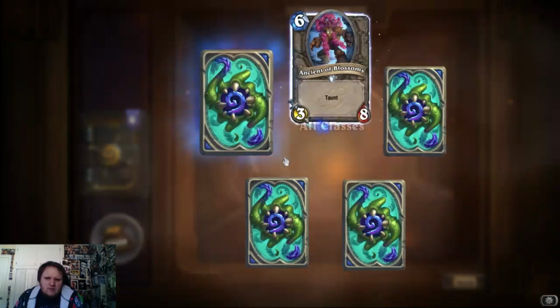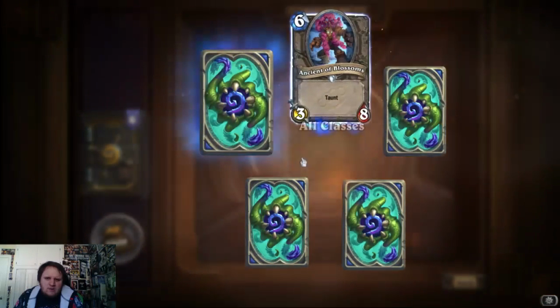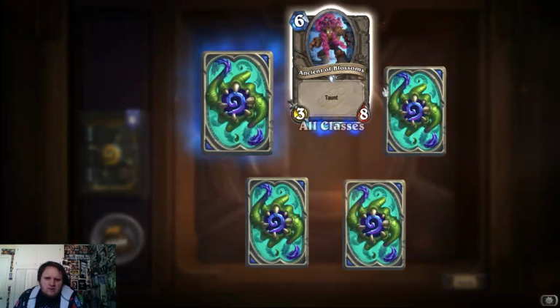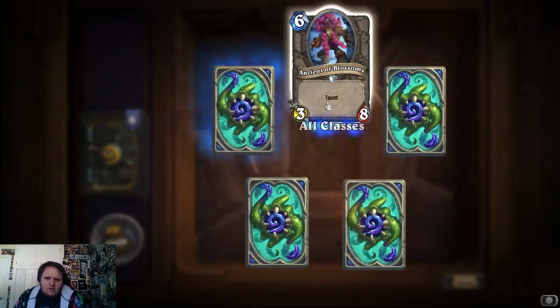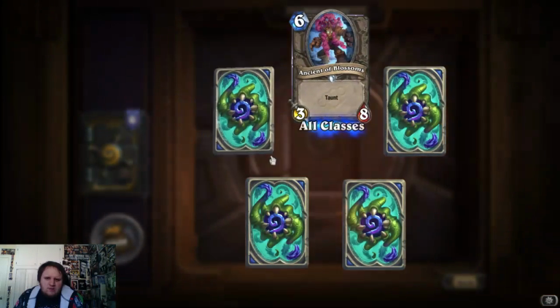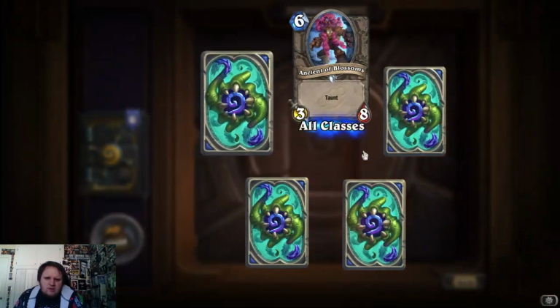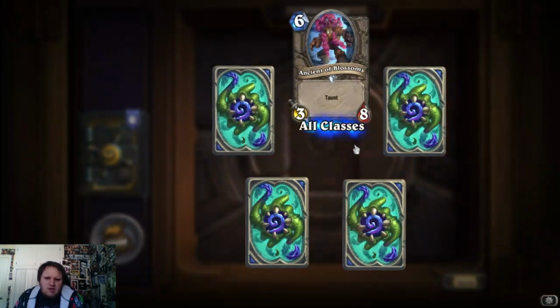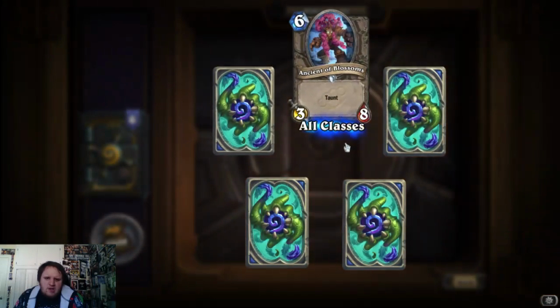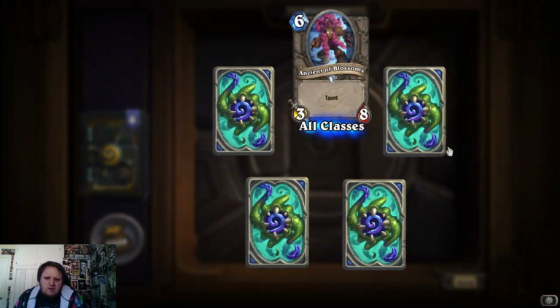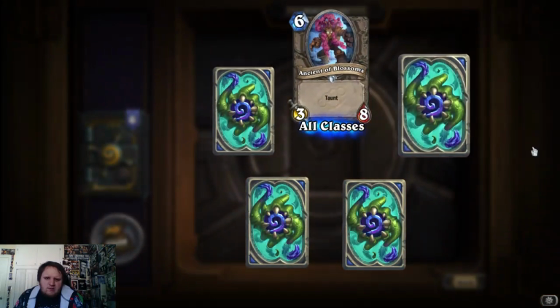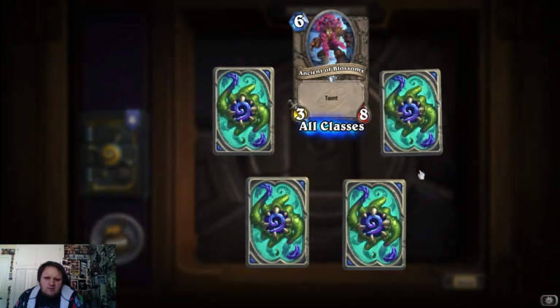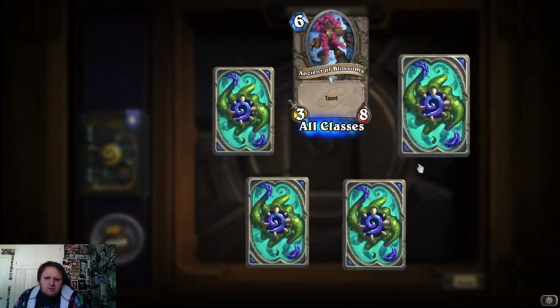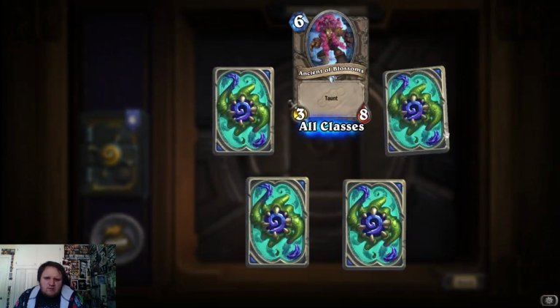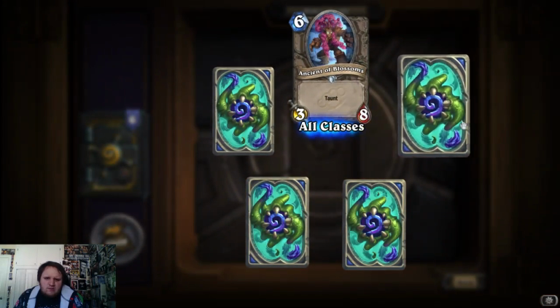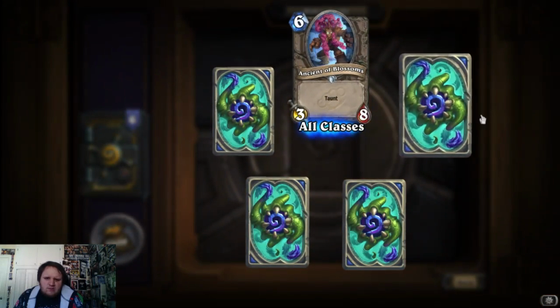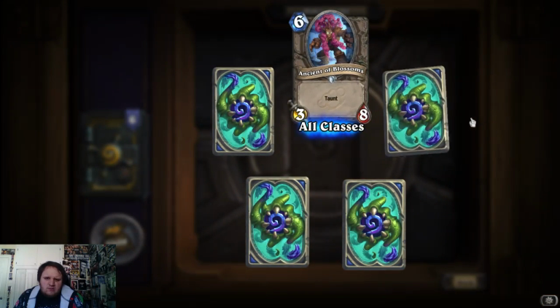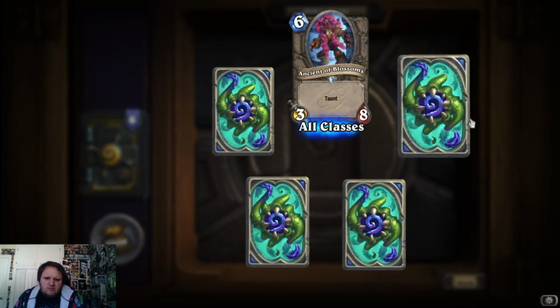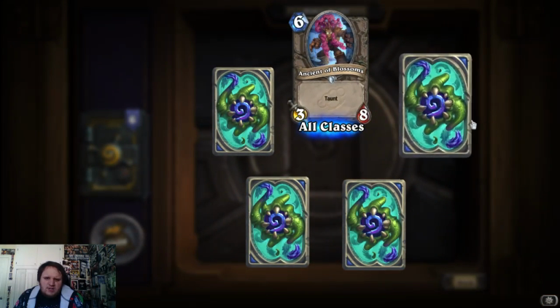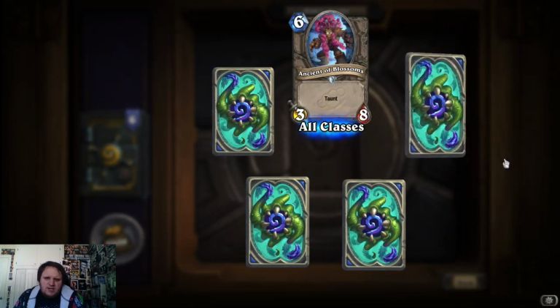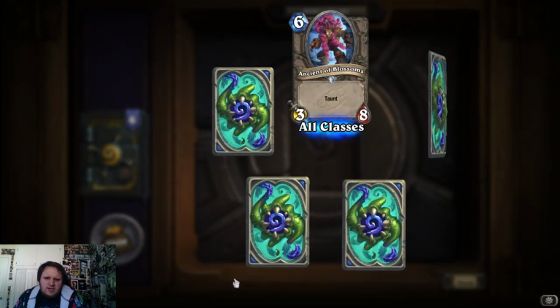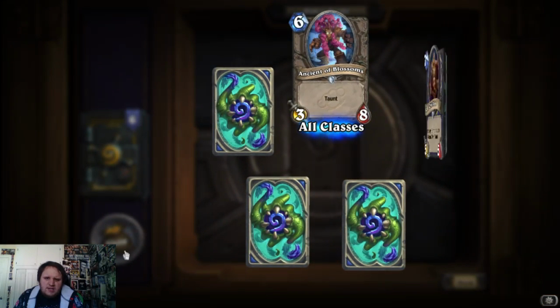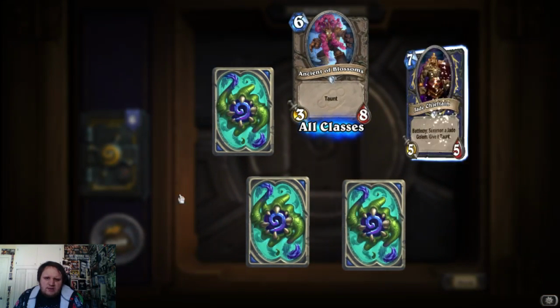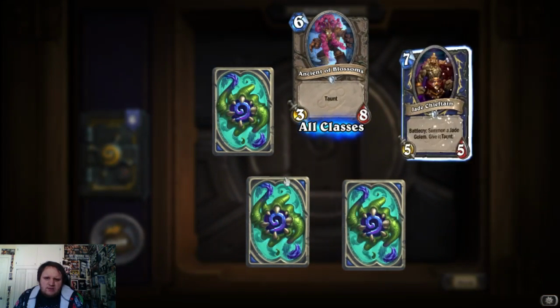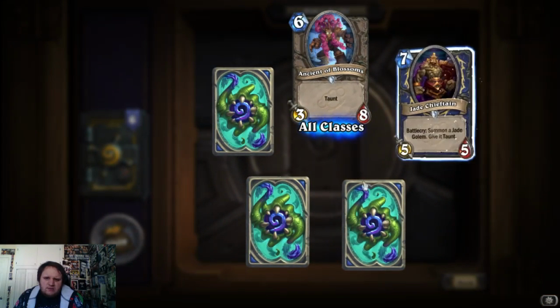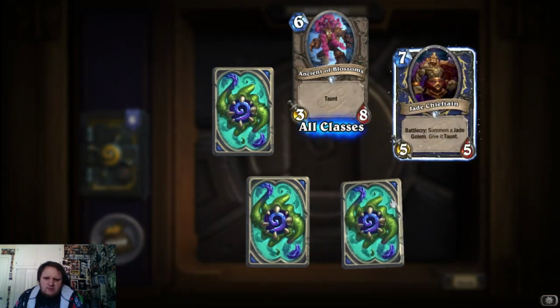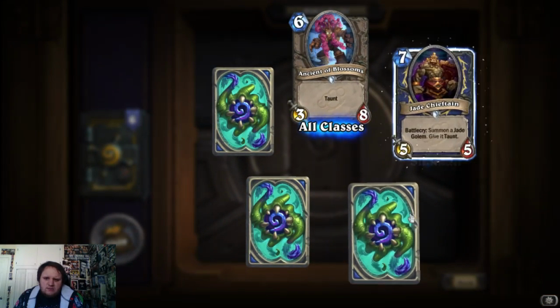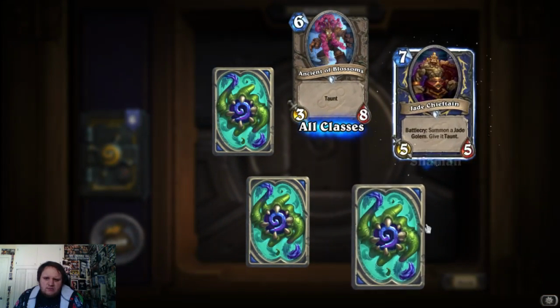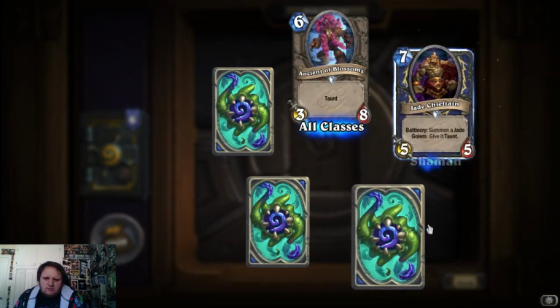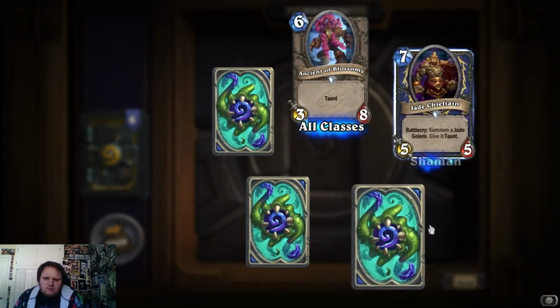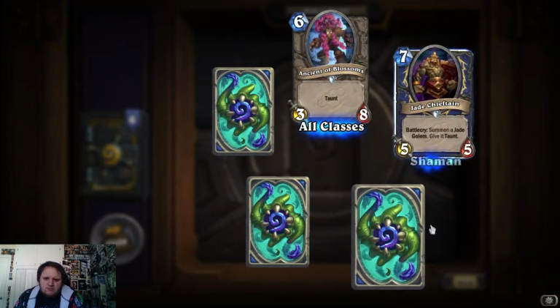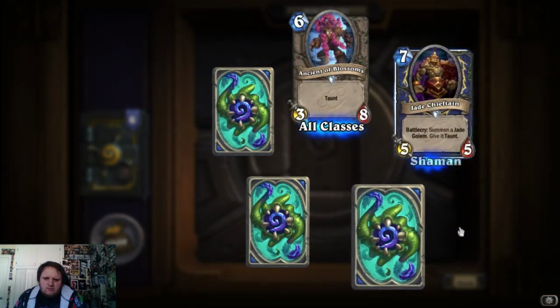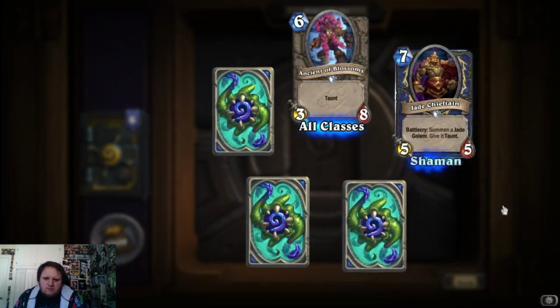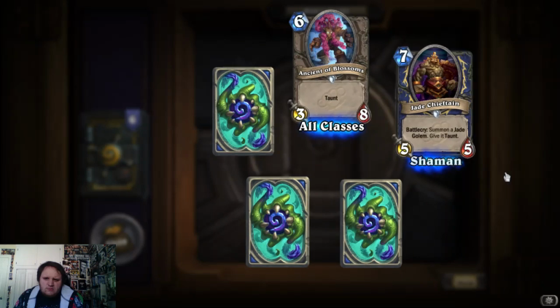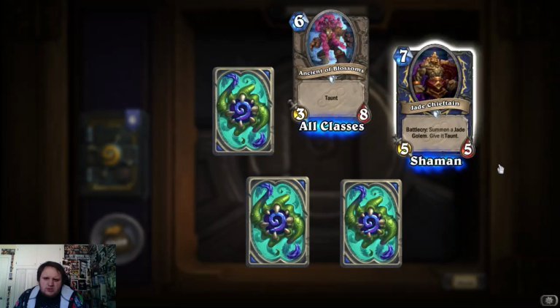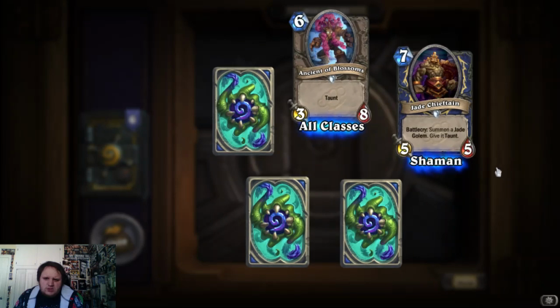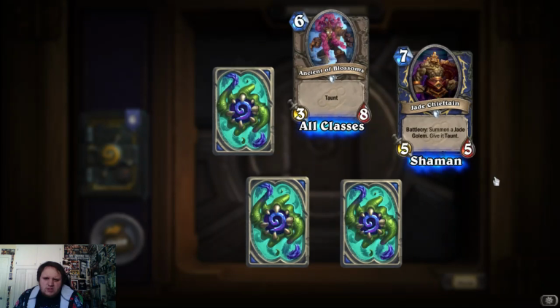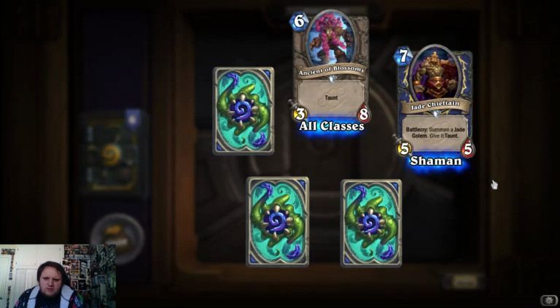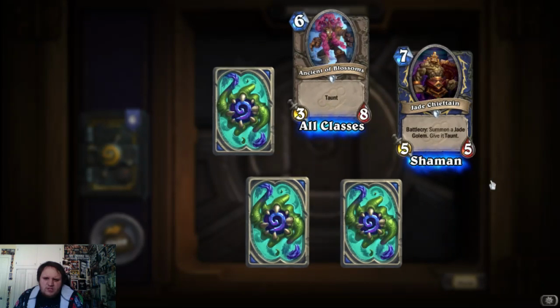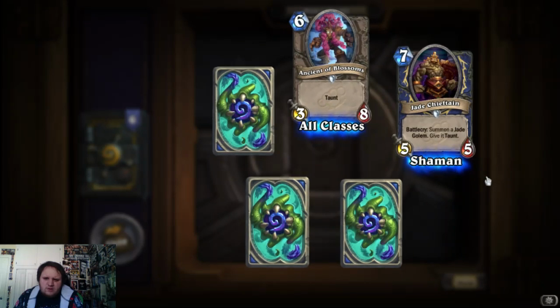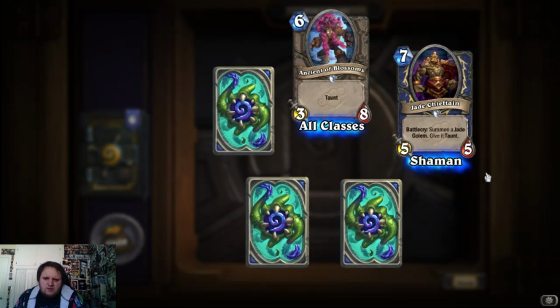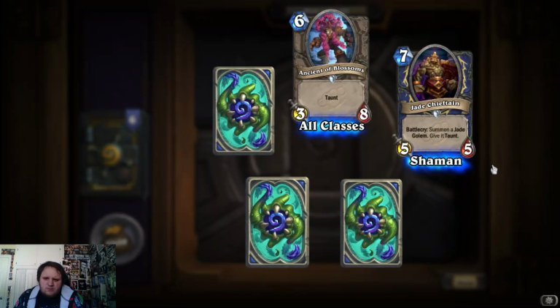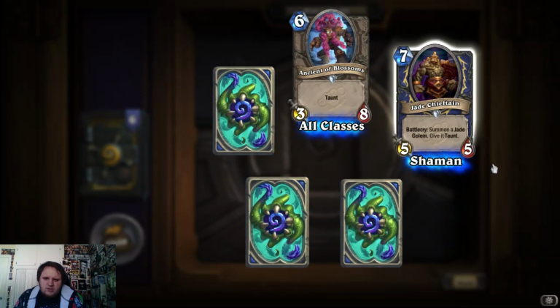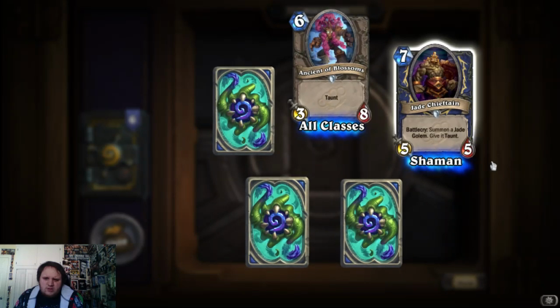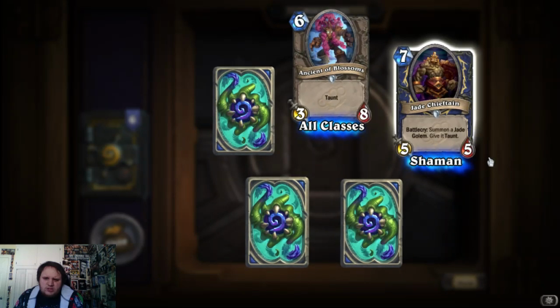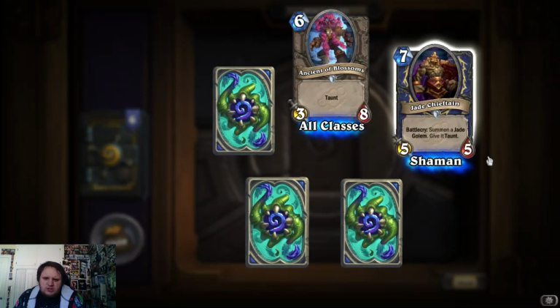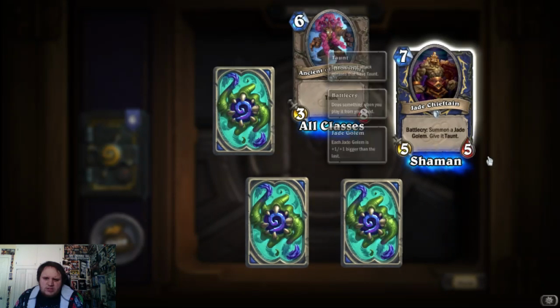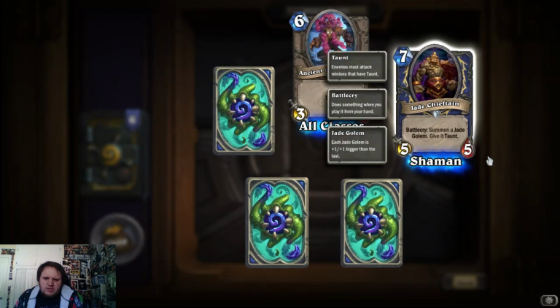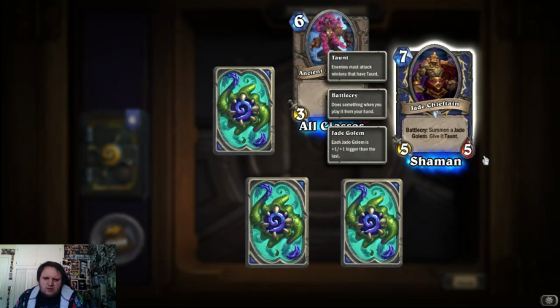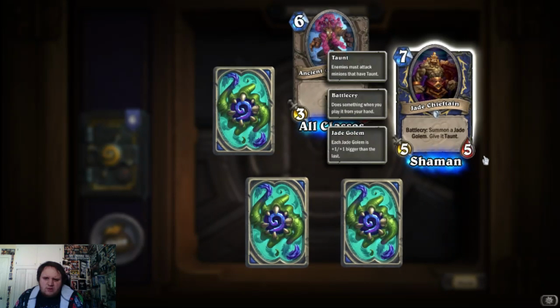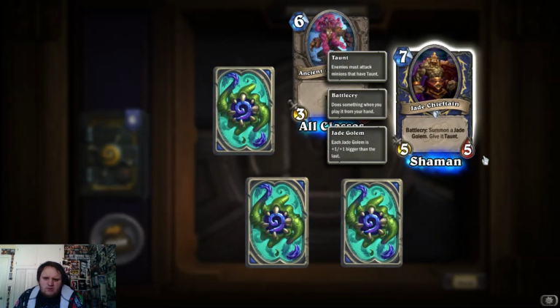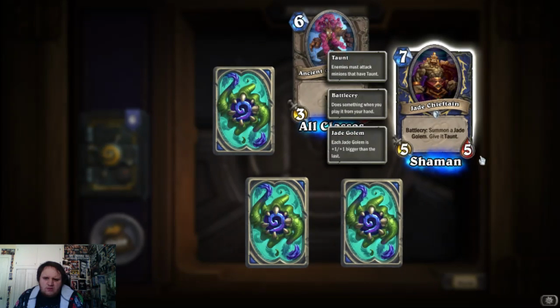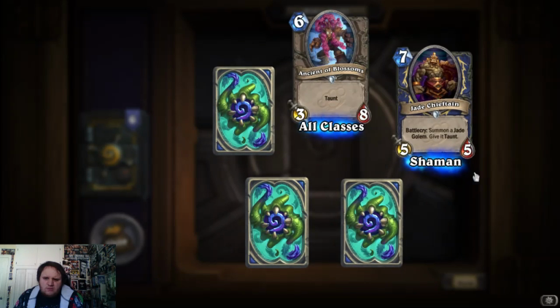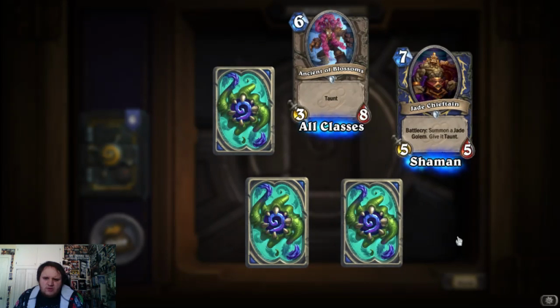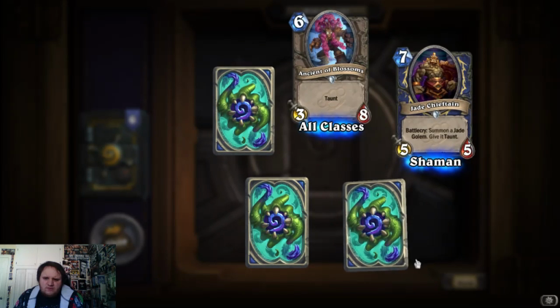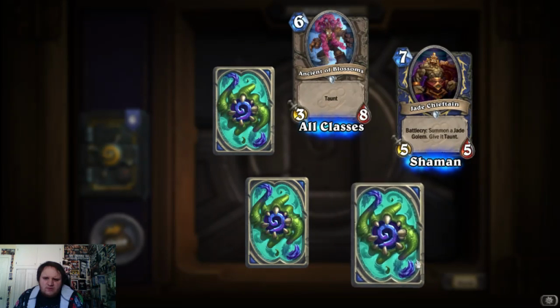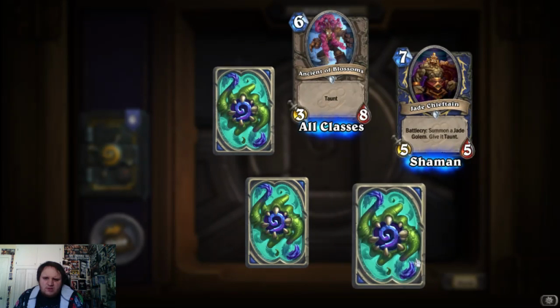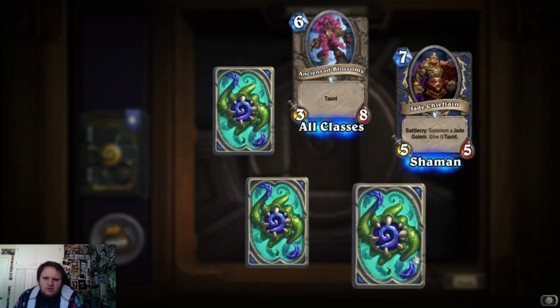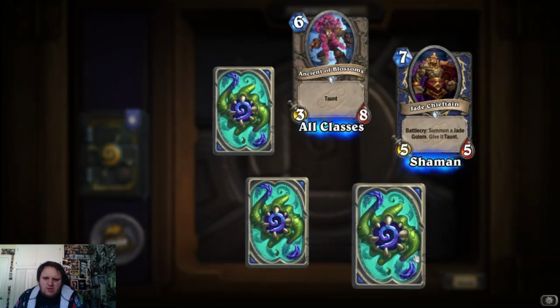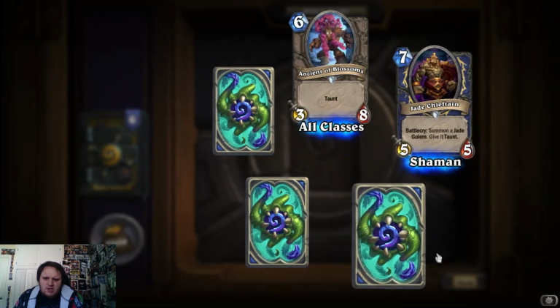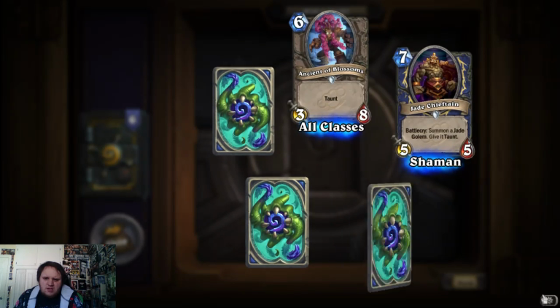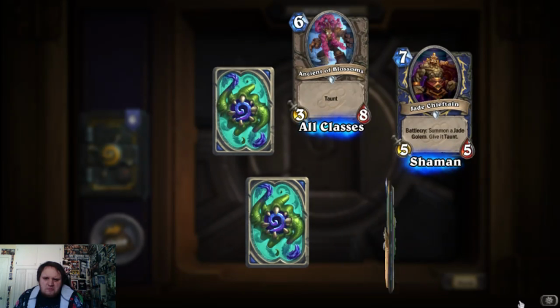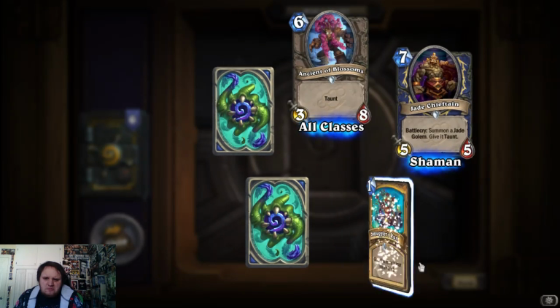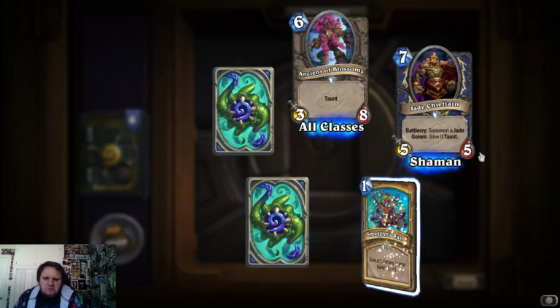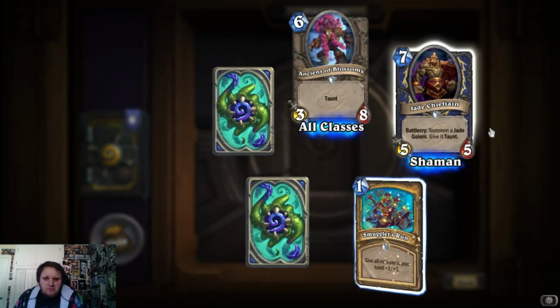Taunt, 3/8. Shaman, summon a jade golem and give it taunt. Pretty good.